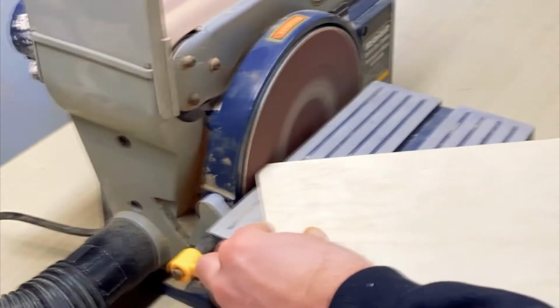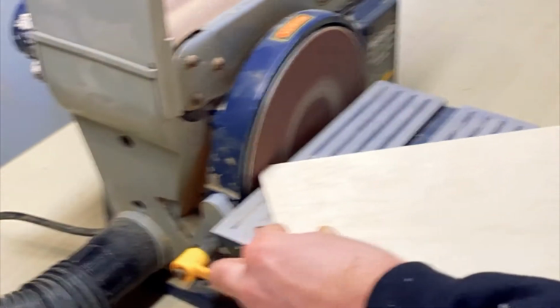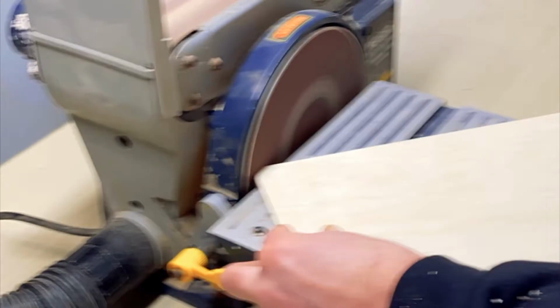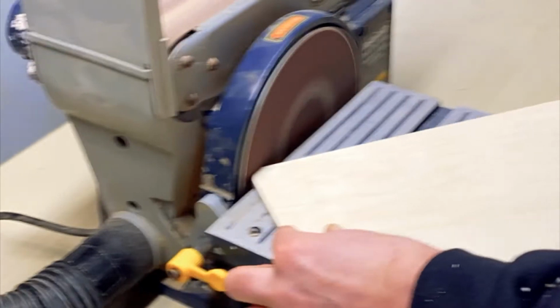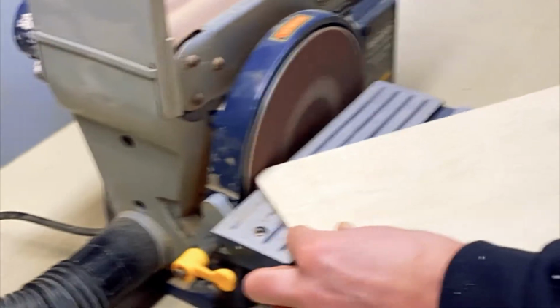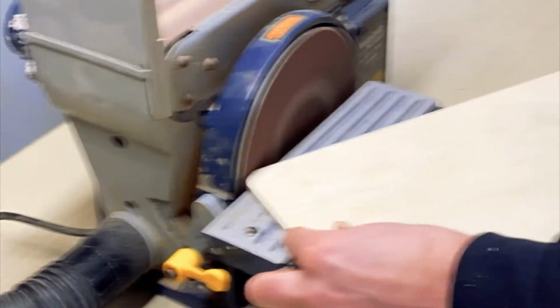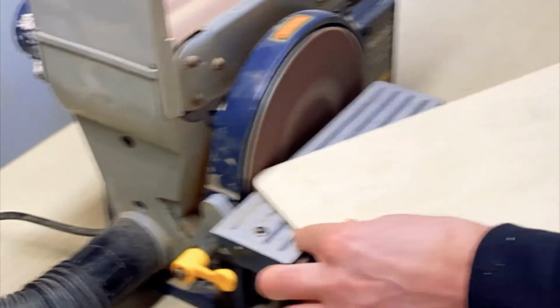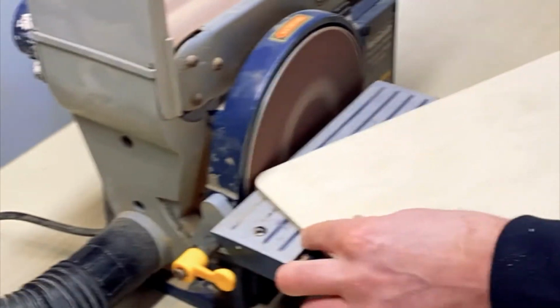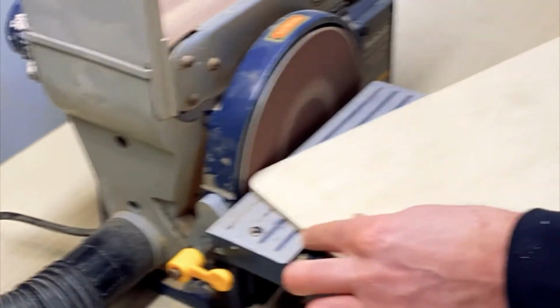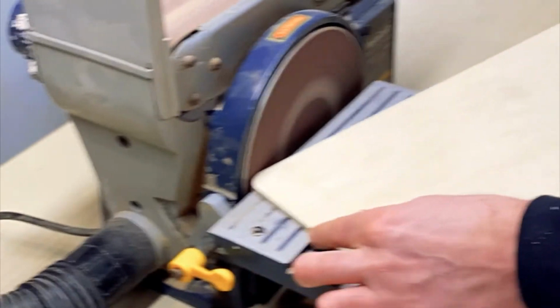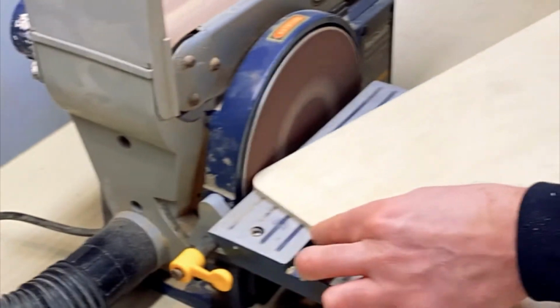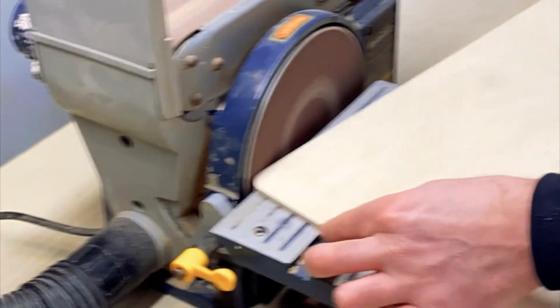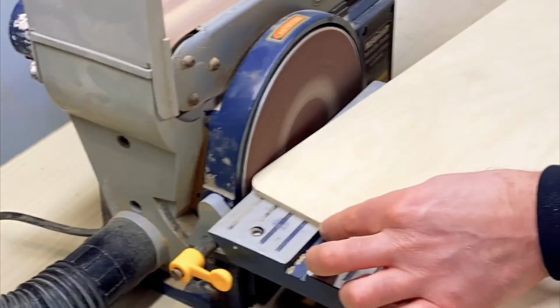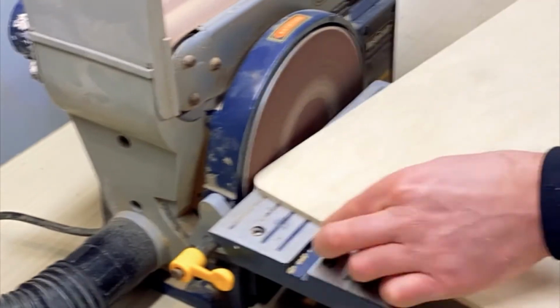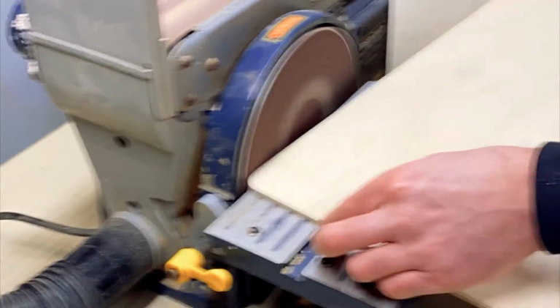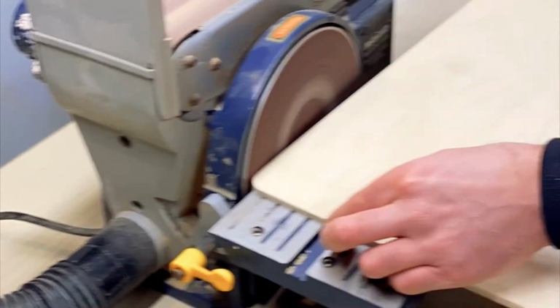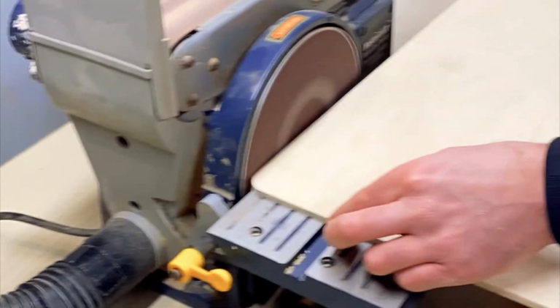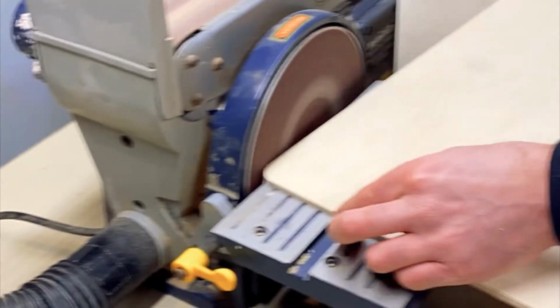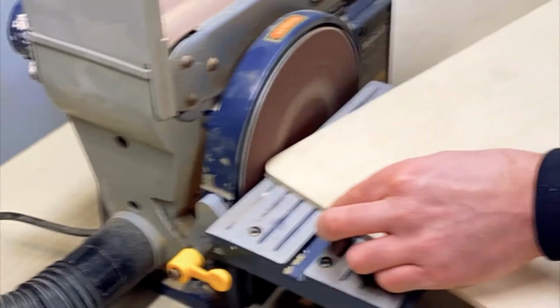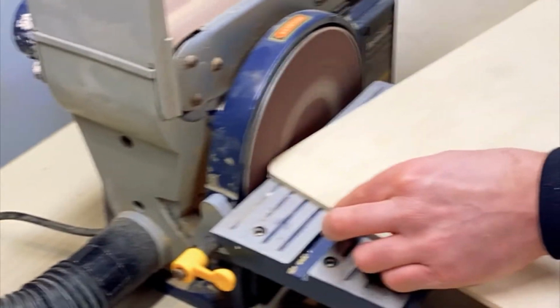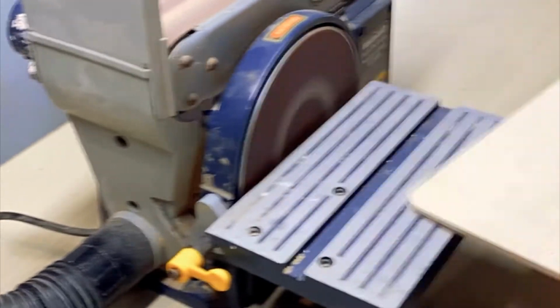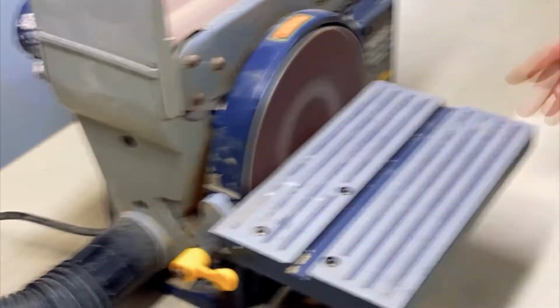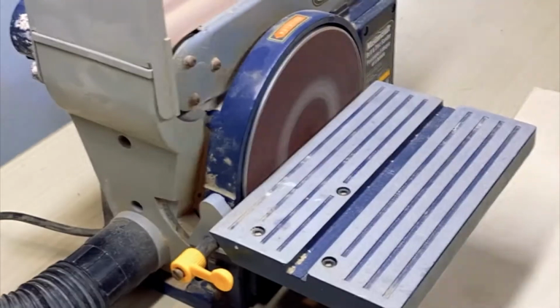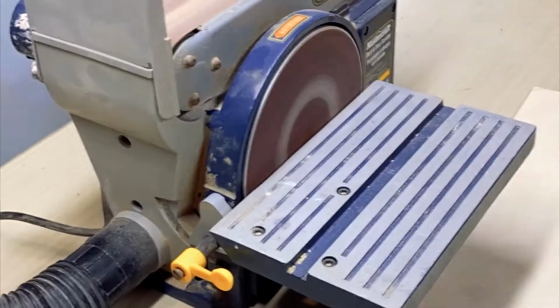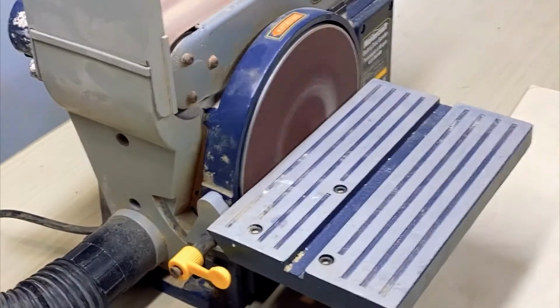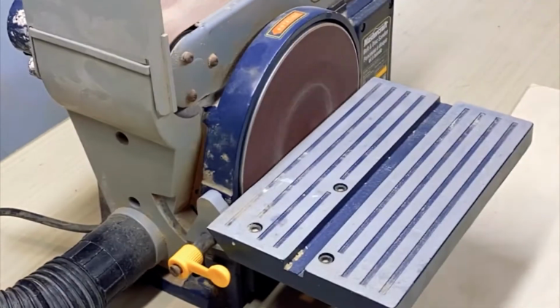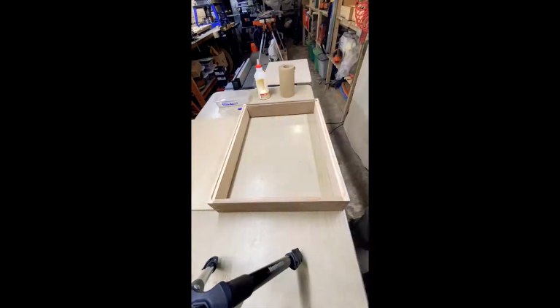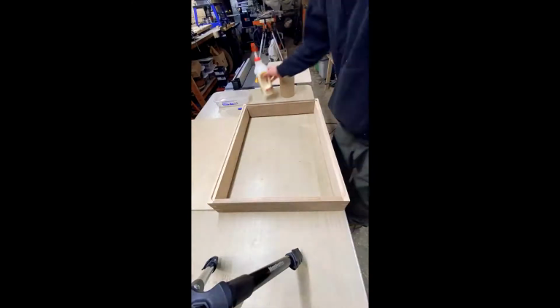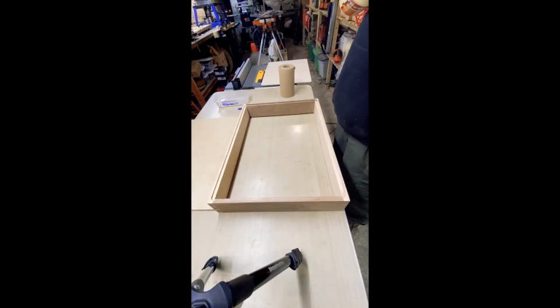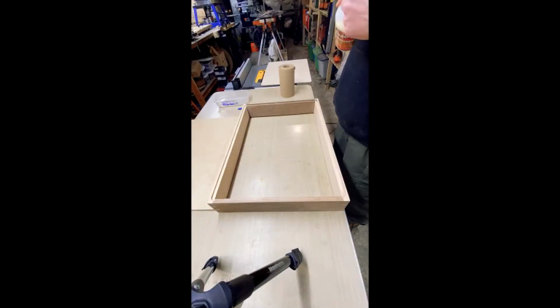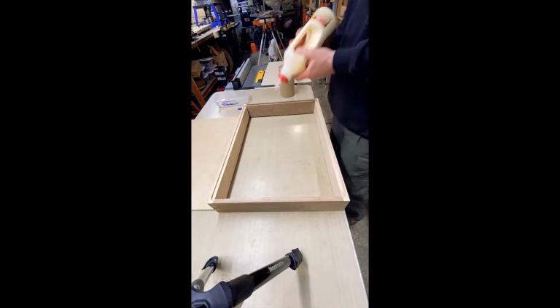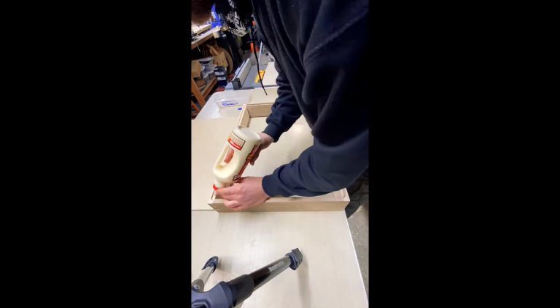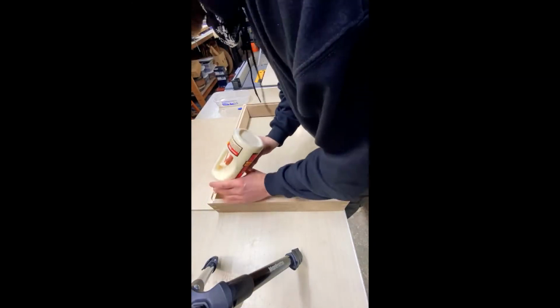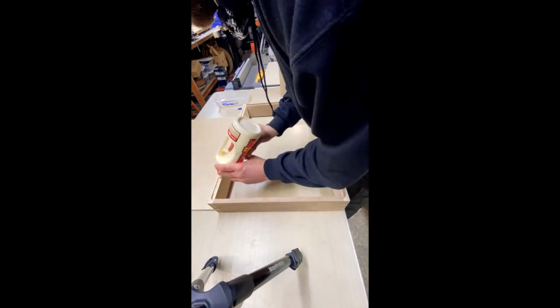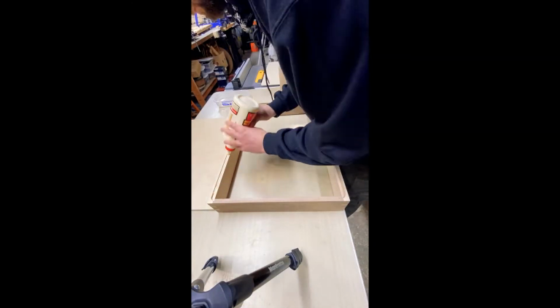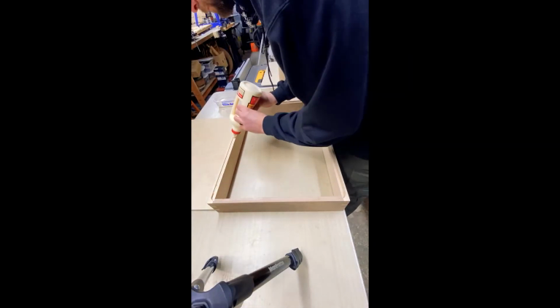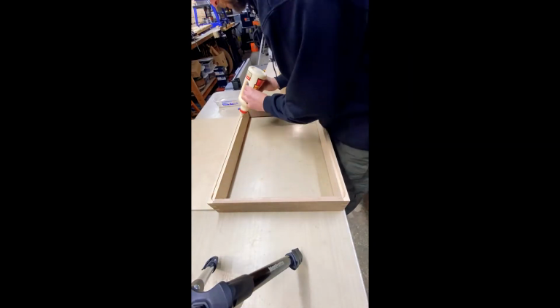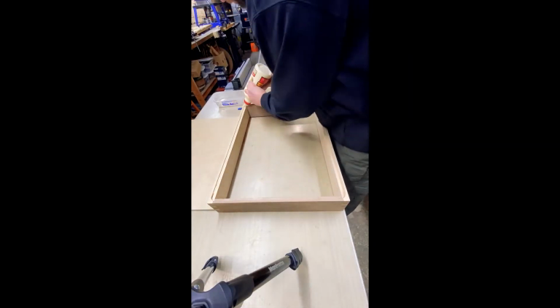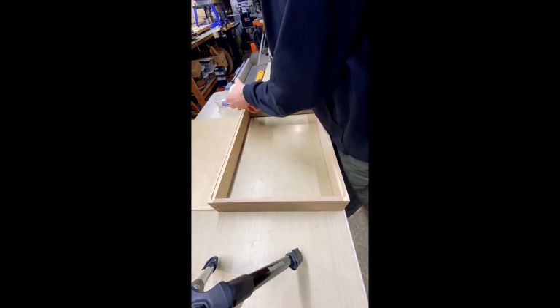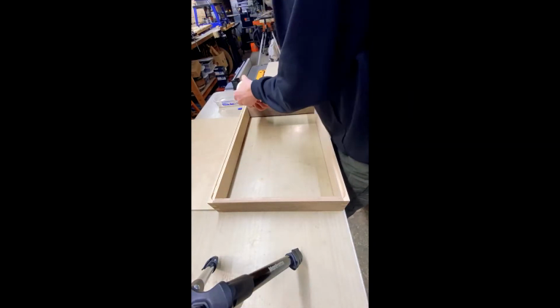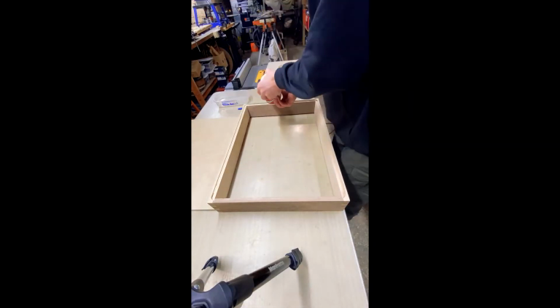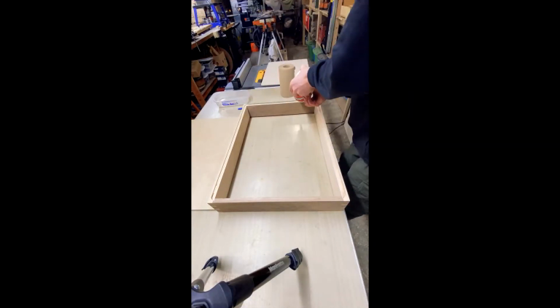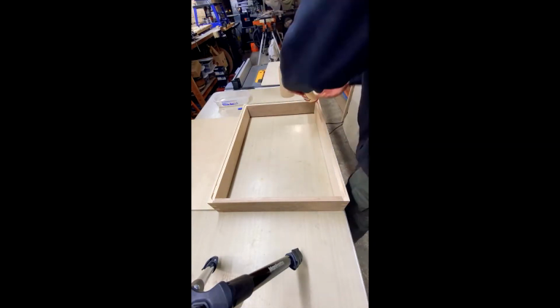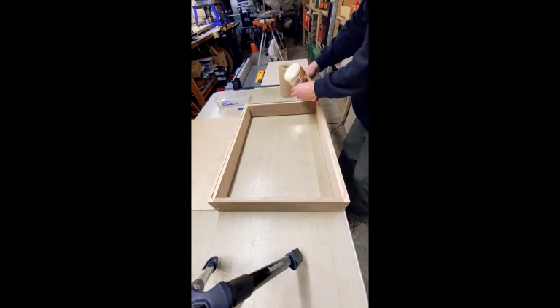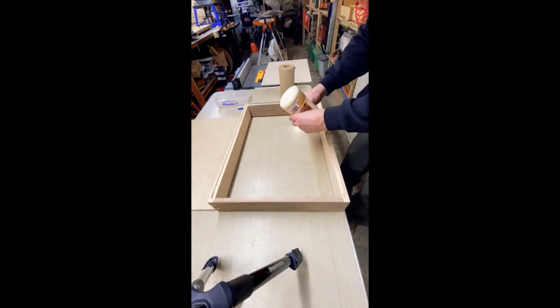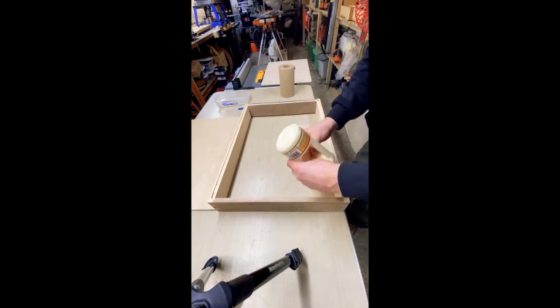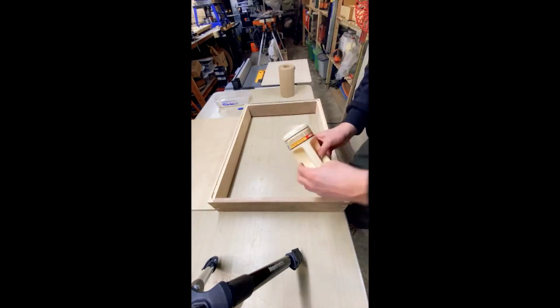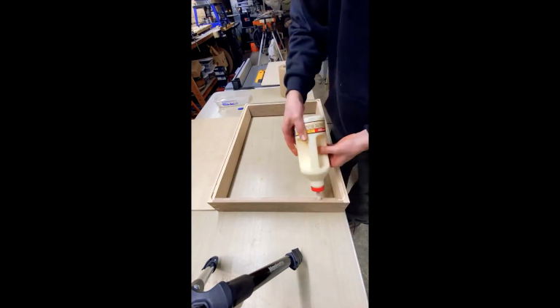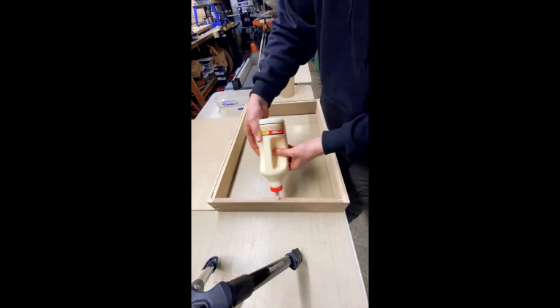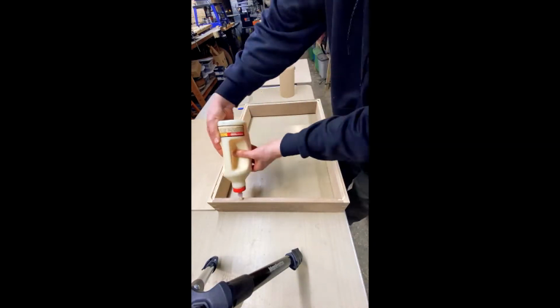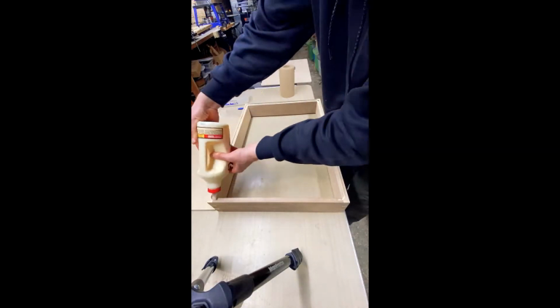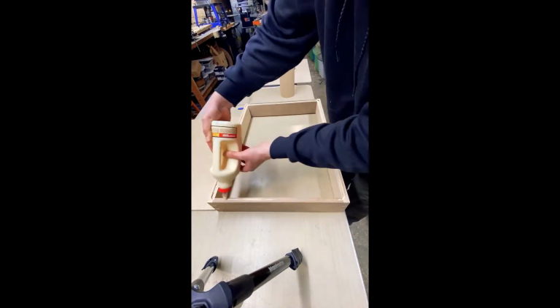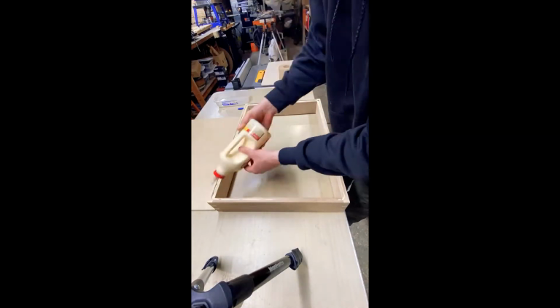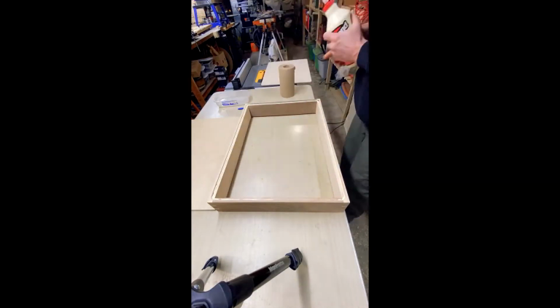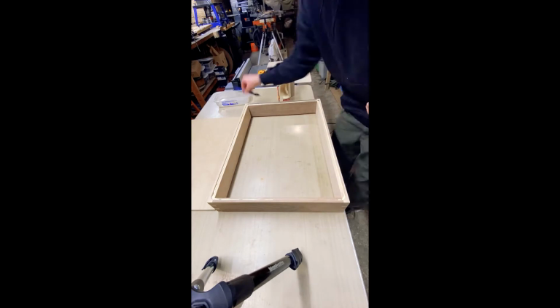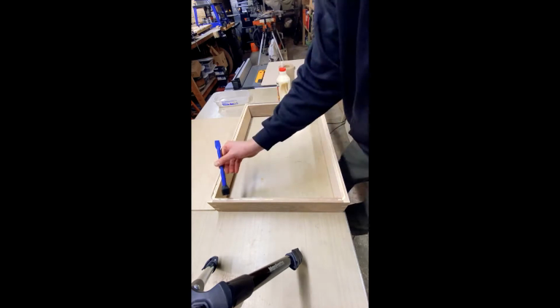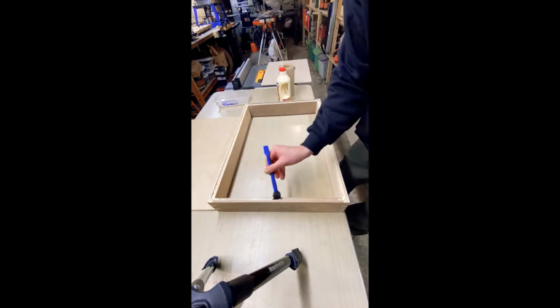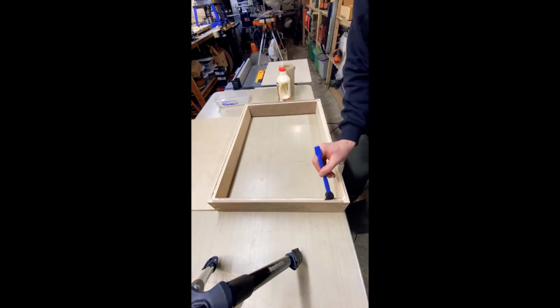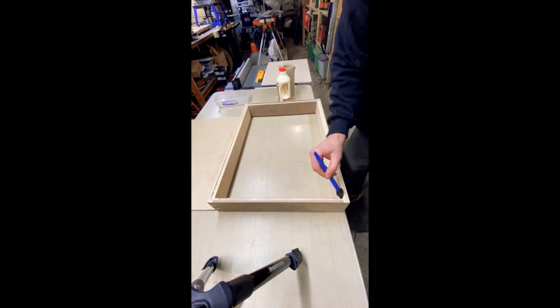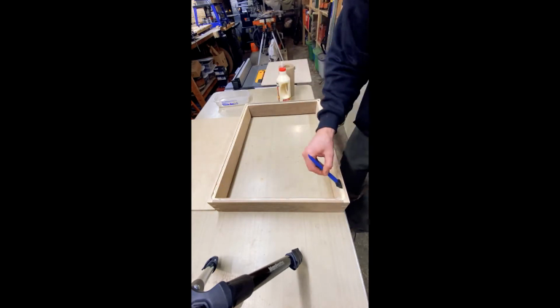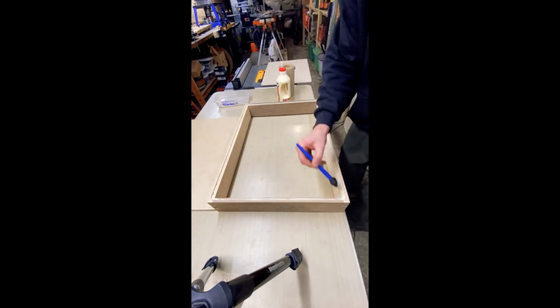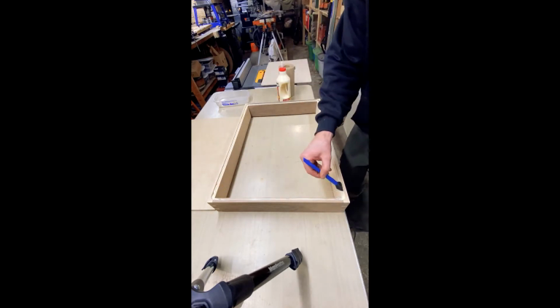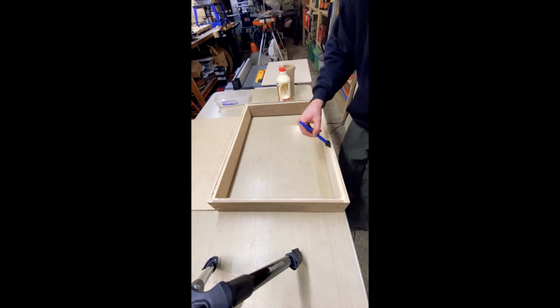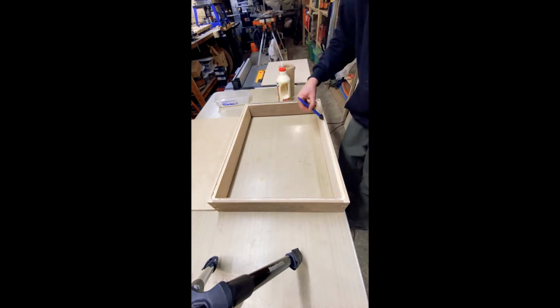After cutting the plywood to size and rounding the corners, I was able to glue it into position and then fasten it with the pin nailer.